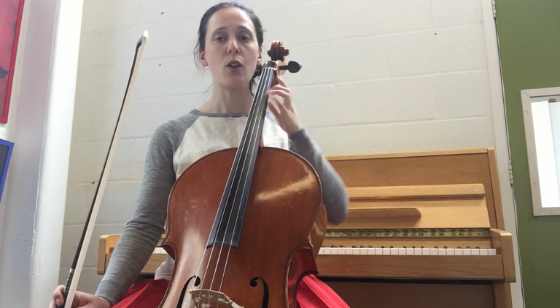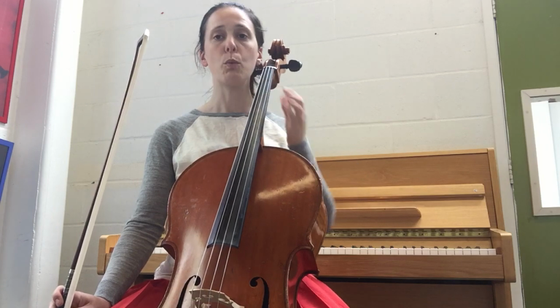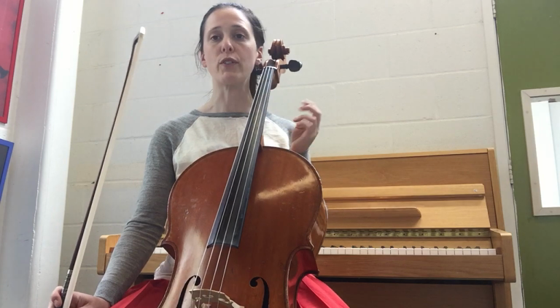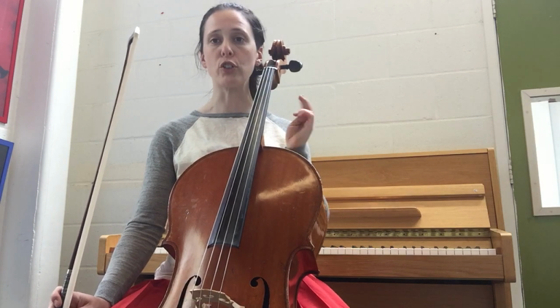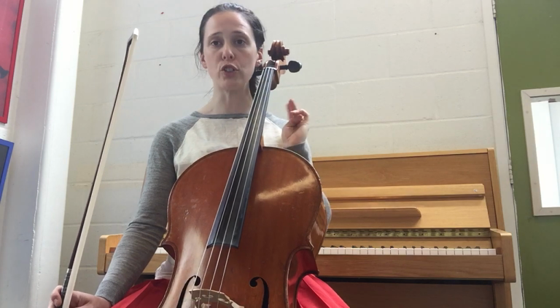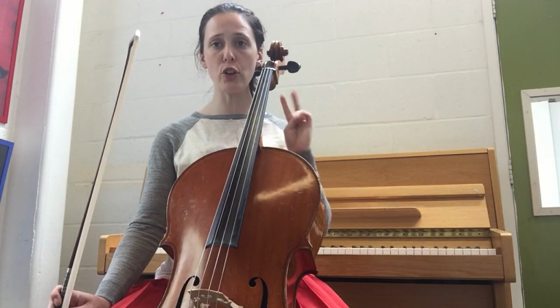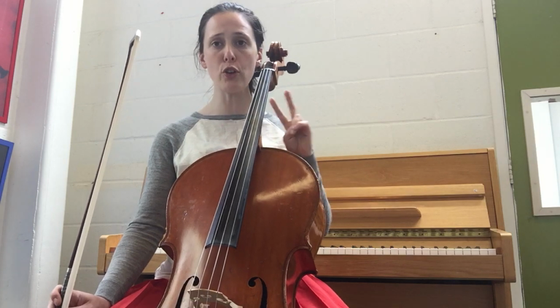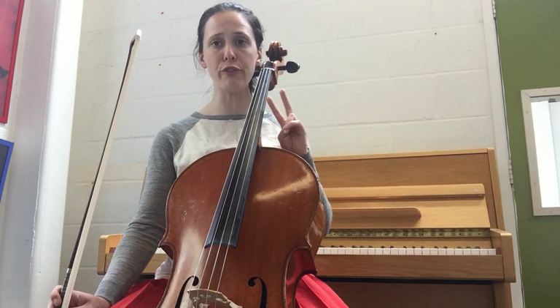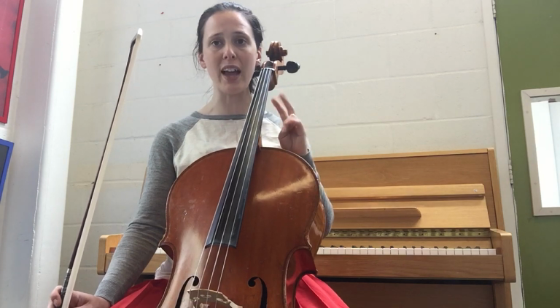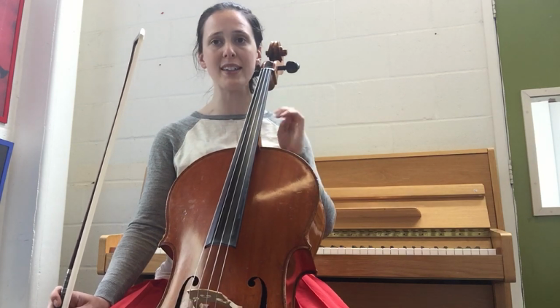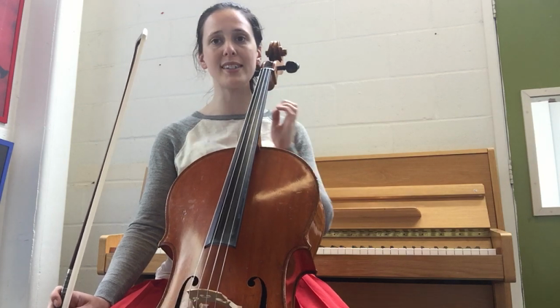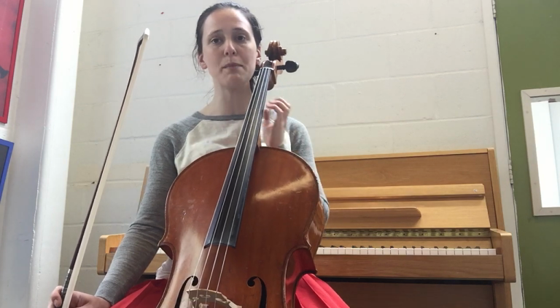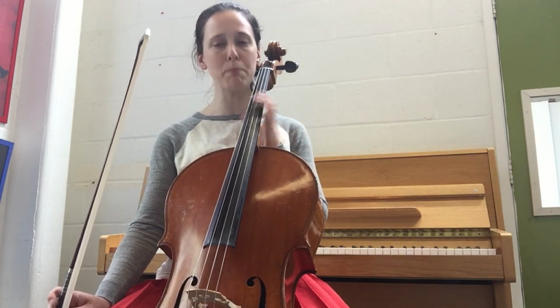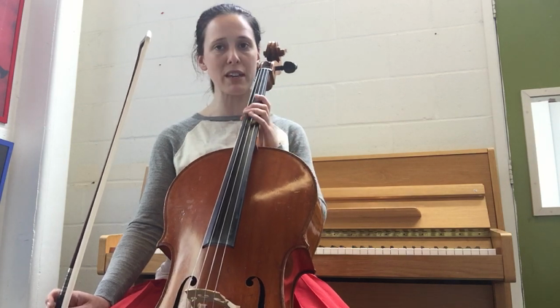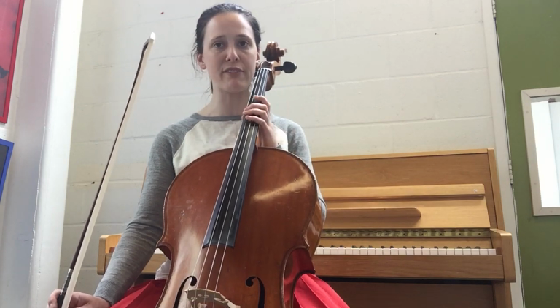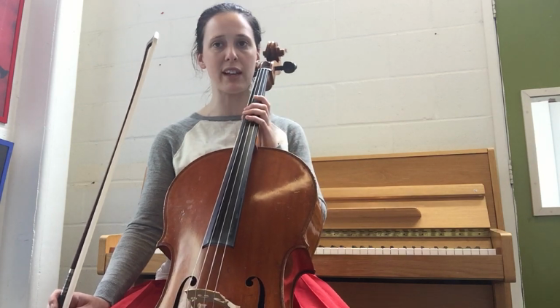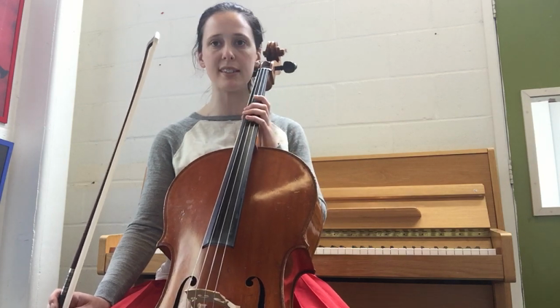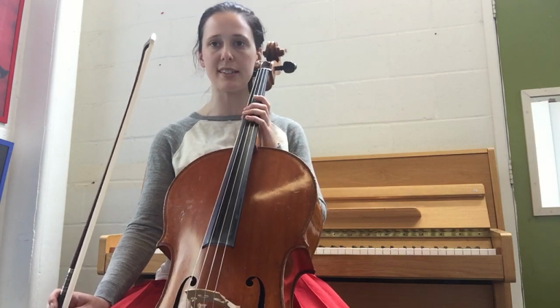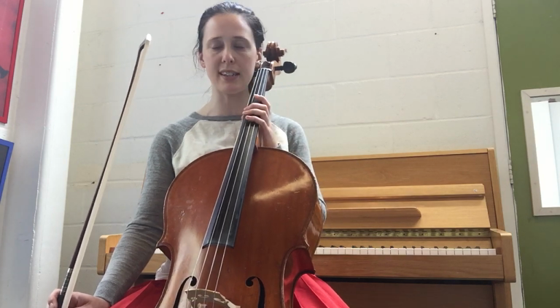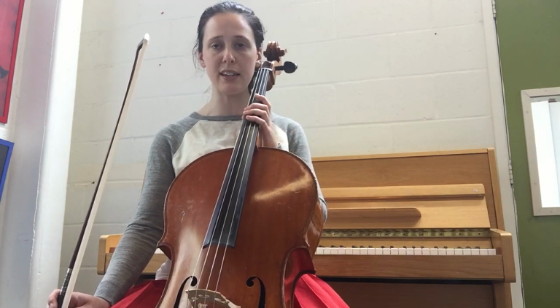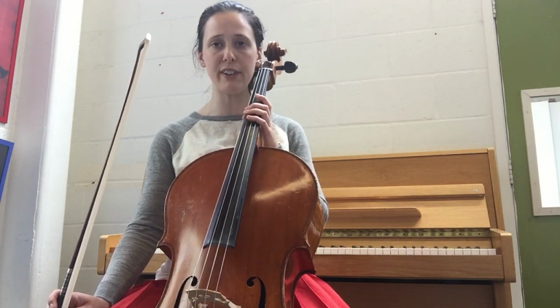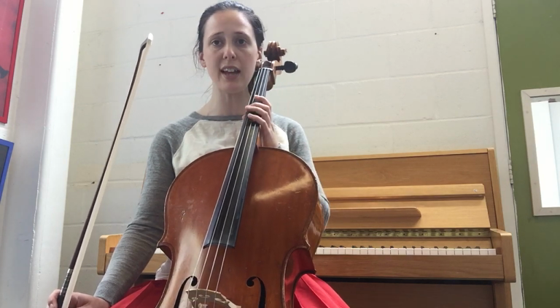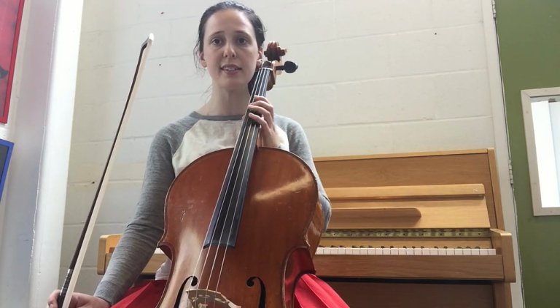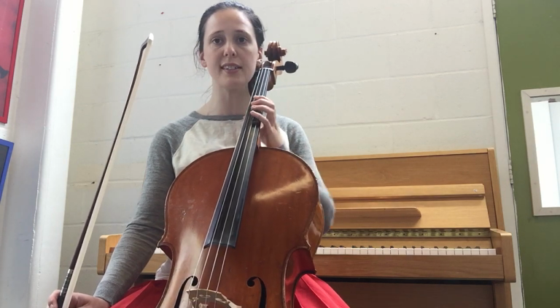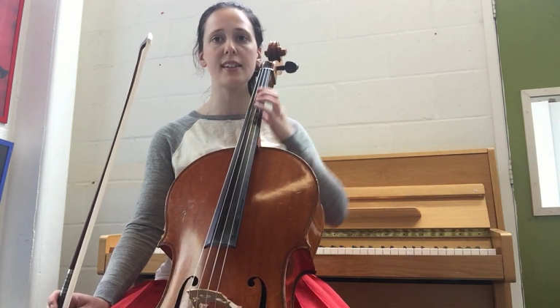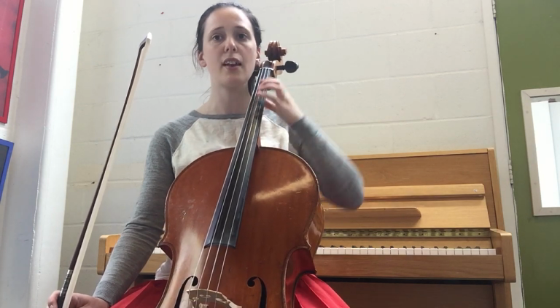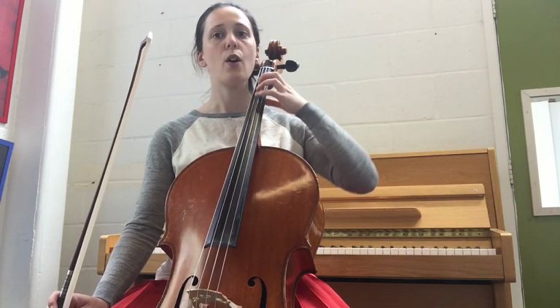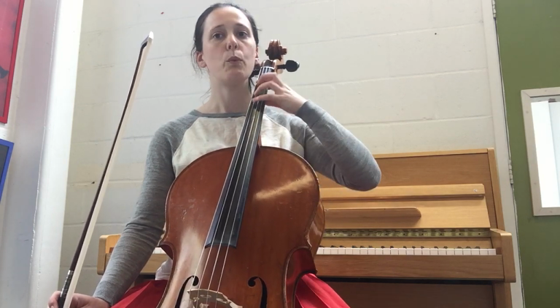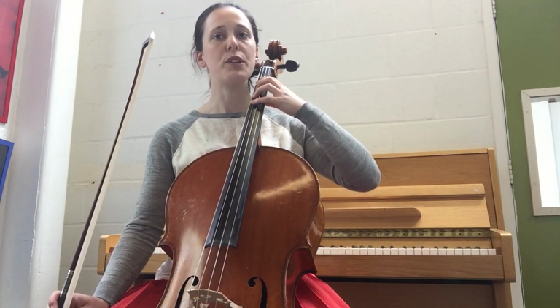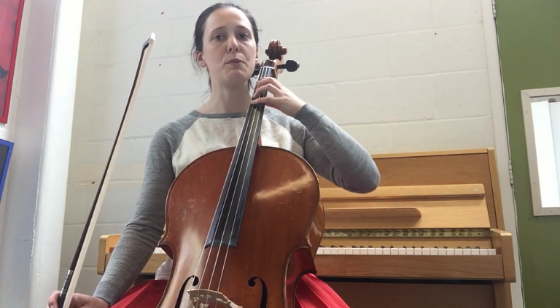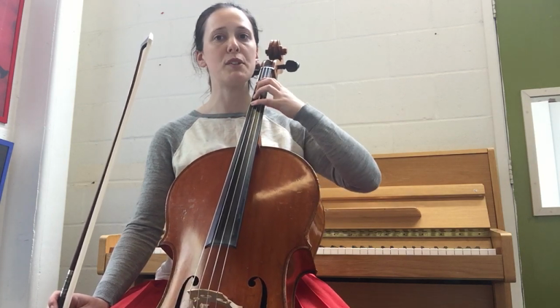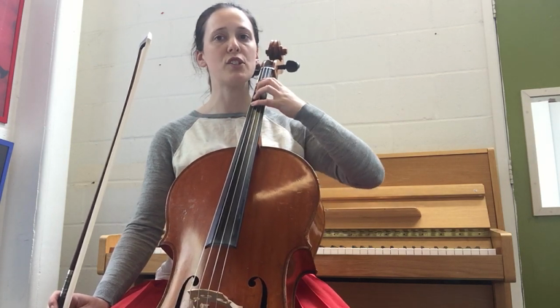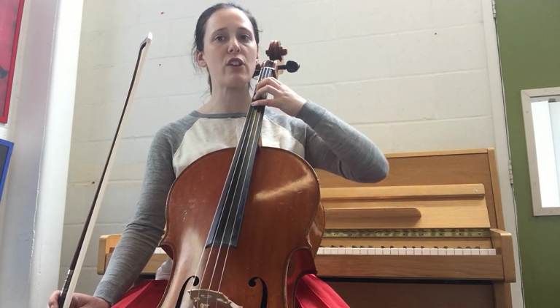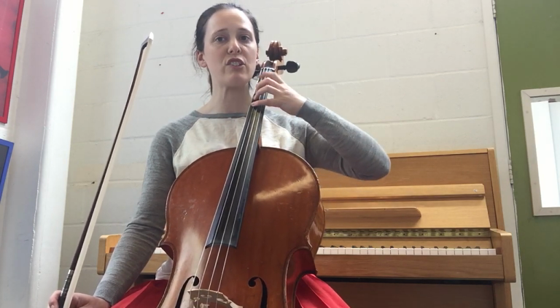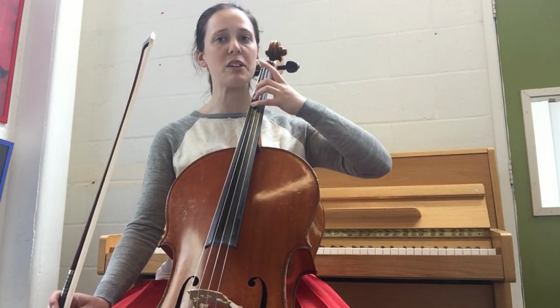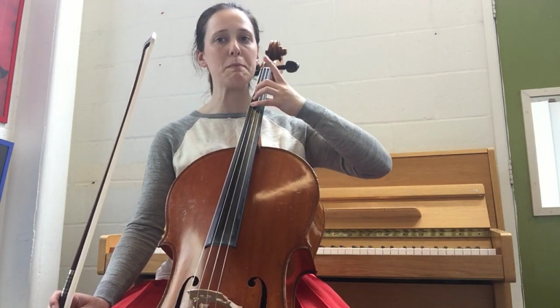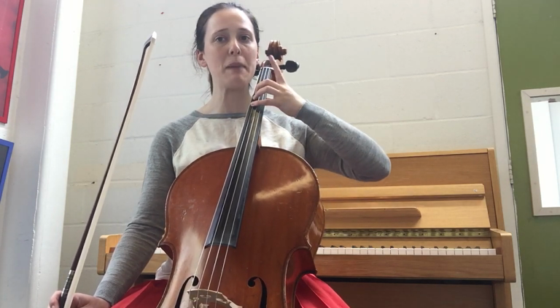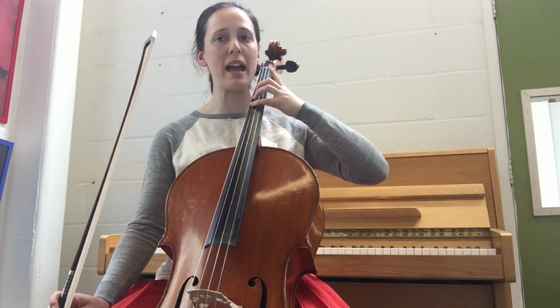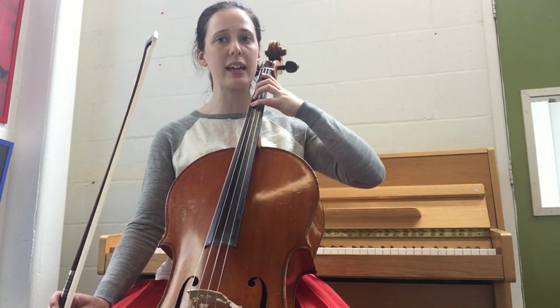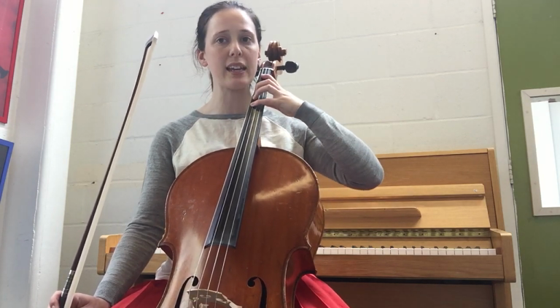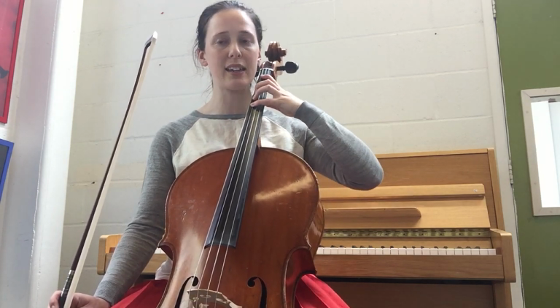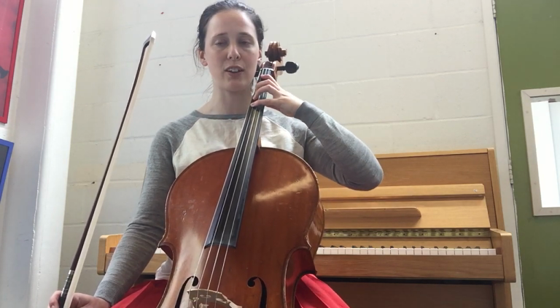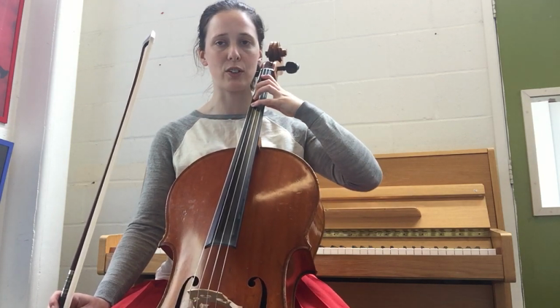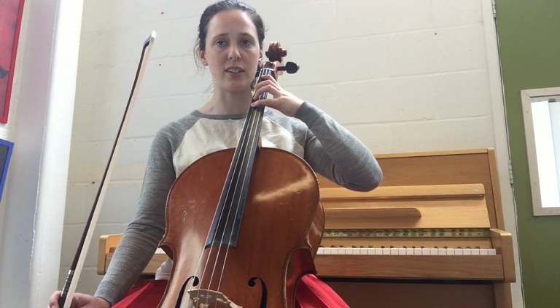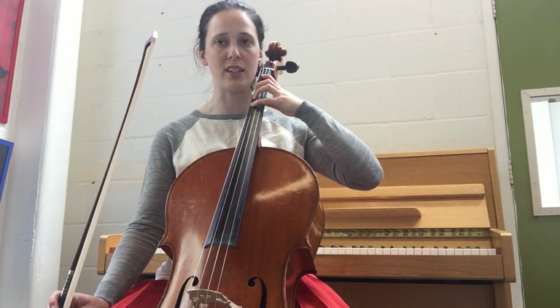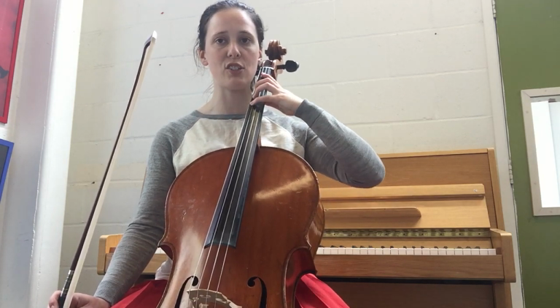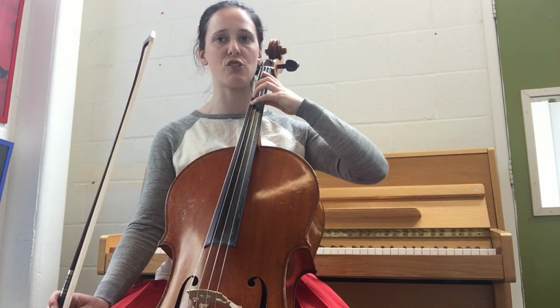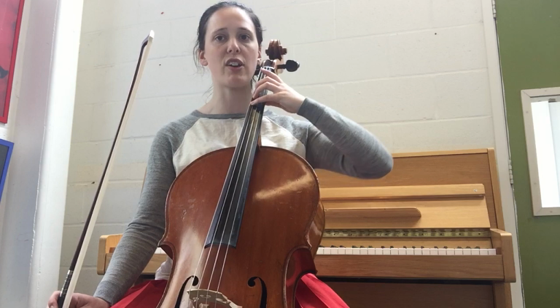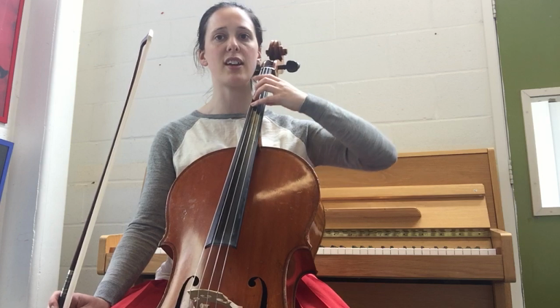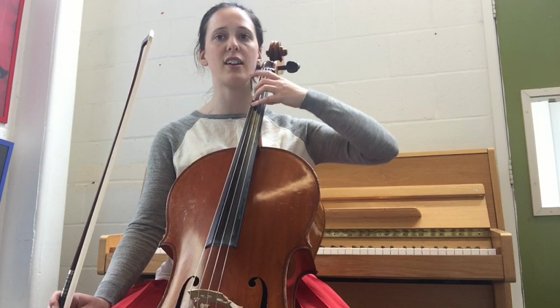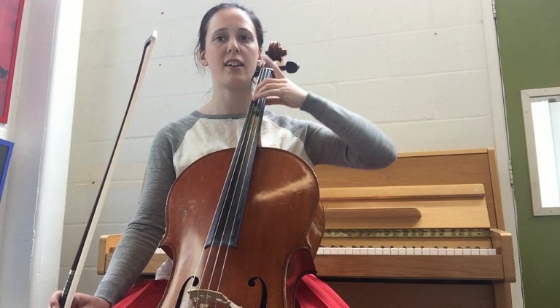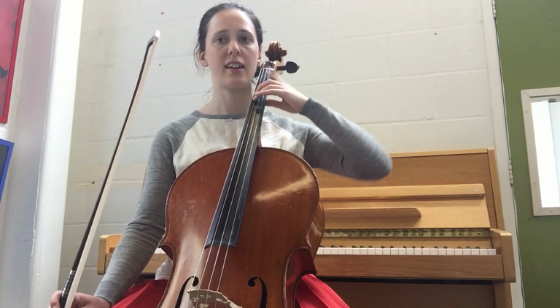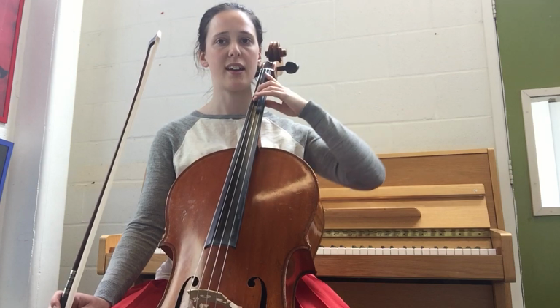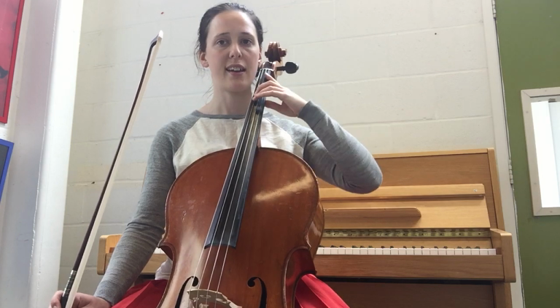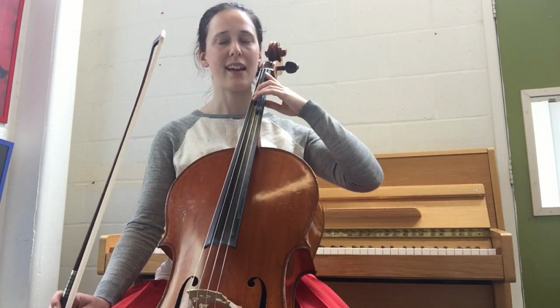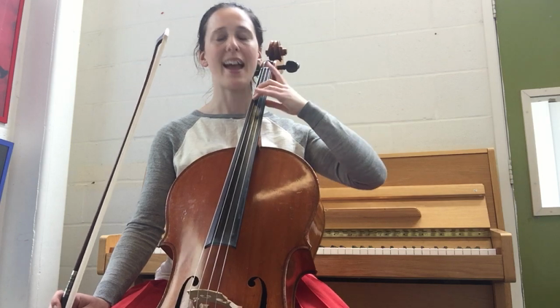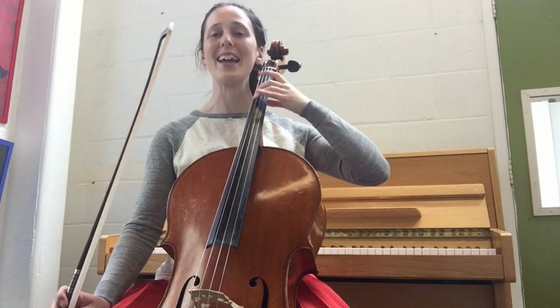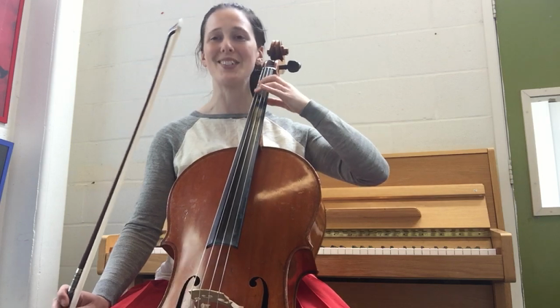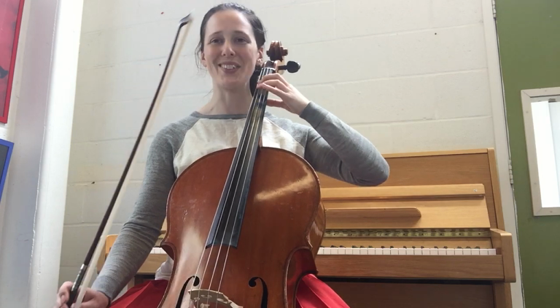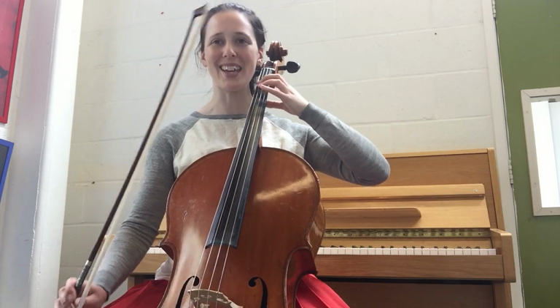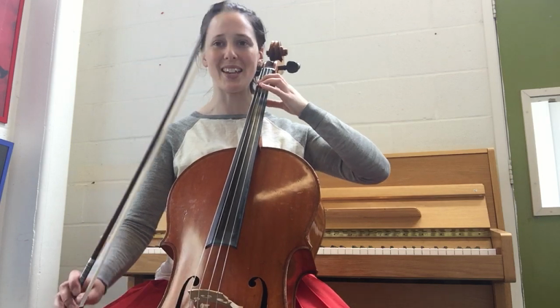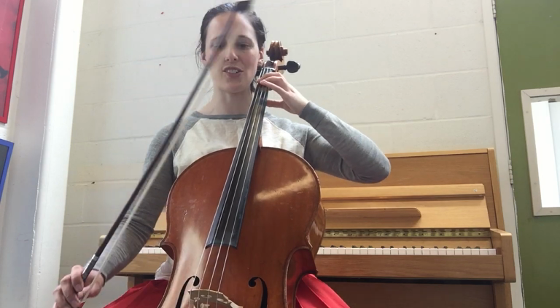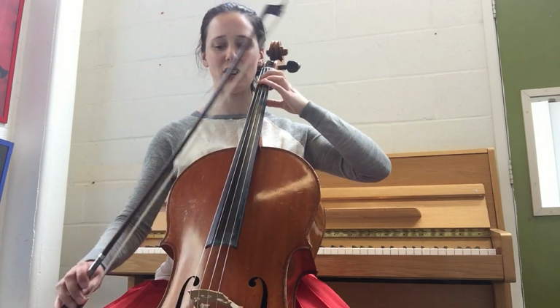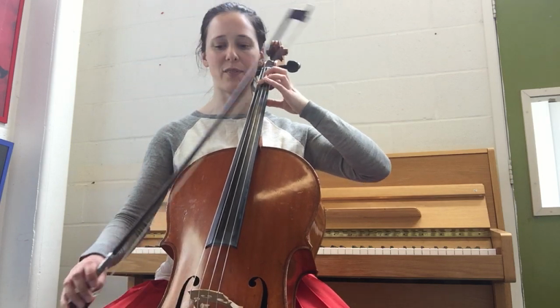We've got two flats: B-flats and E-flats, which means stretching back on the D-string and on the A-string.